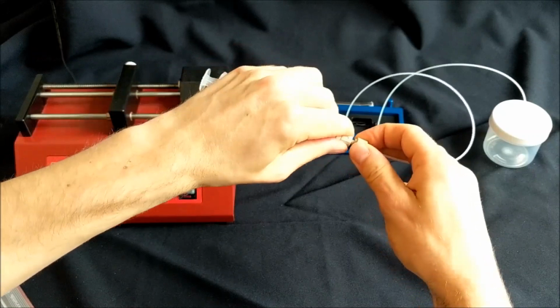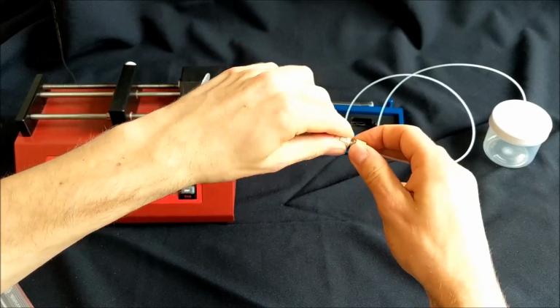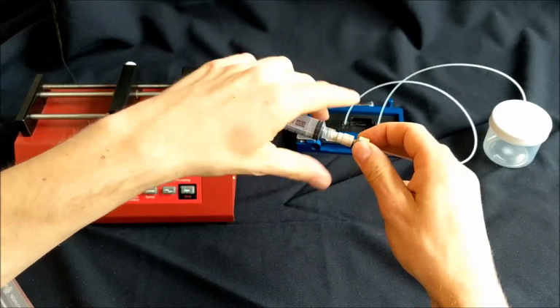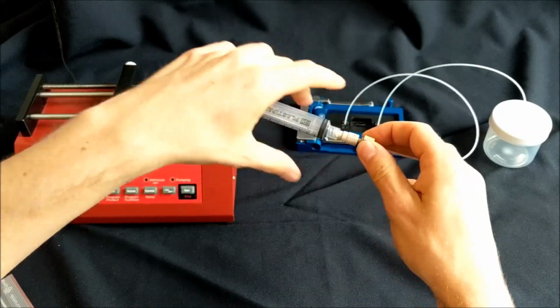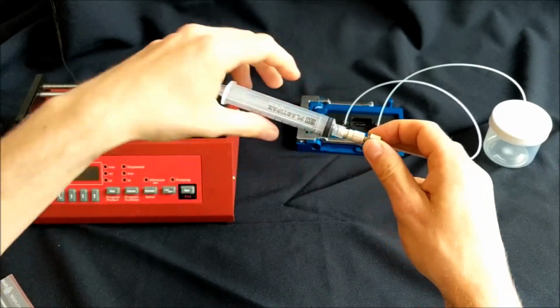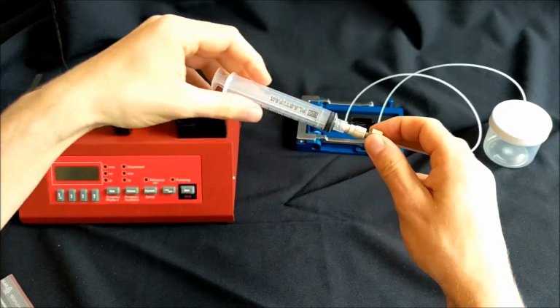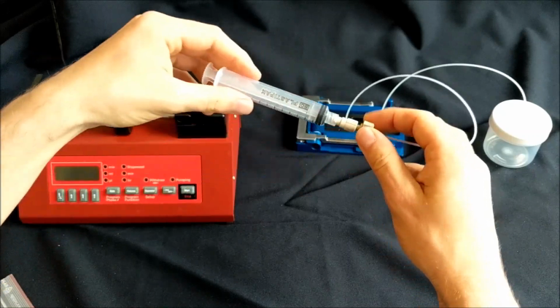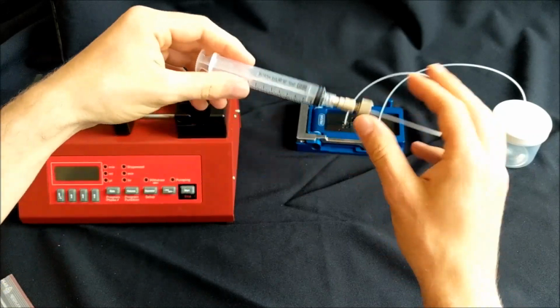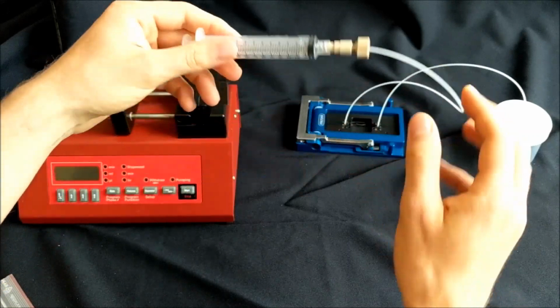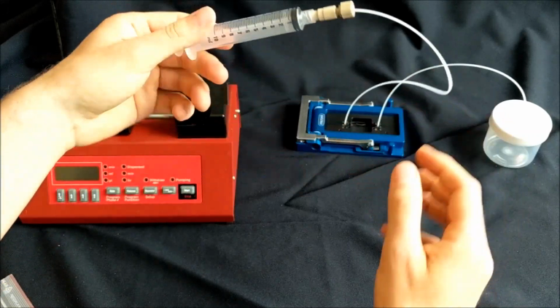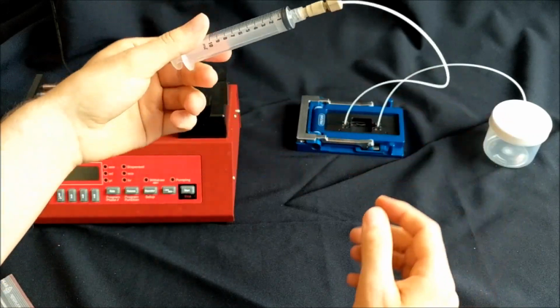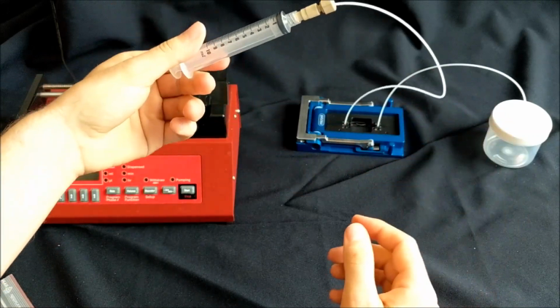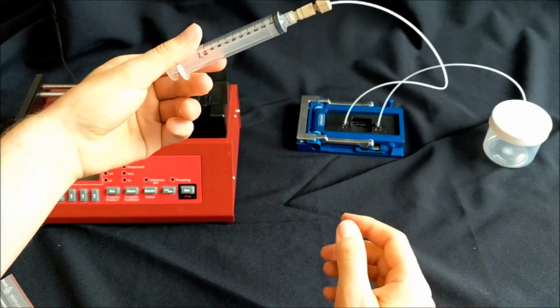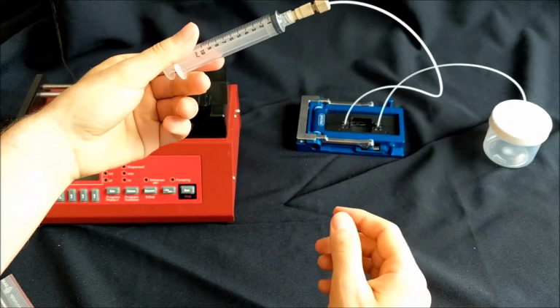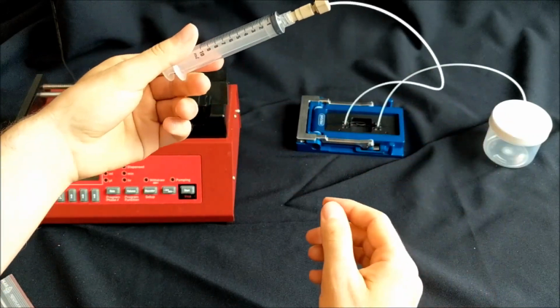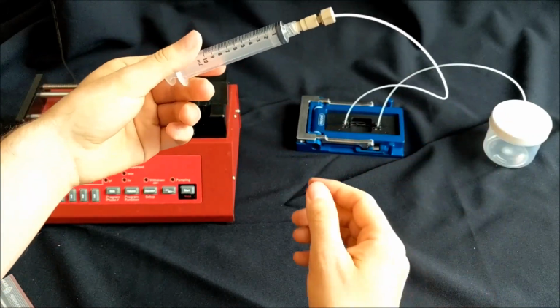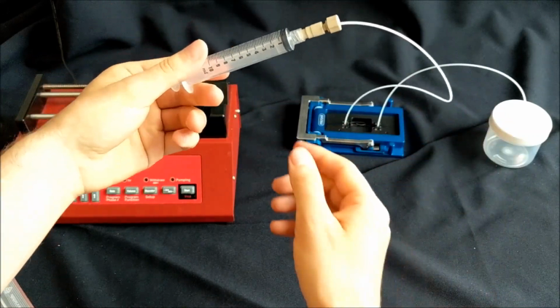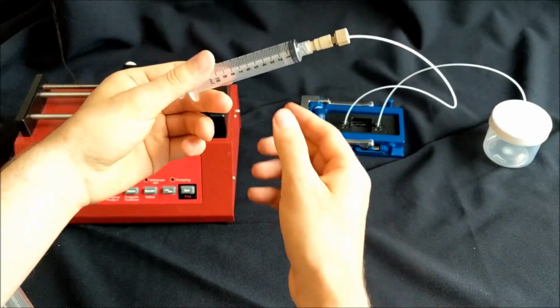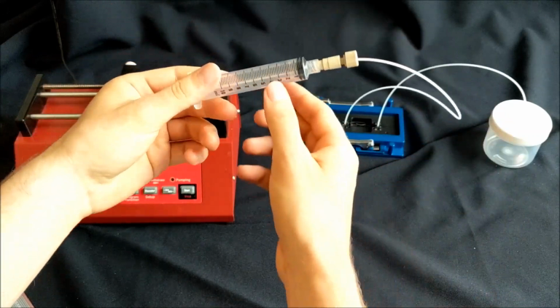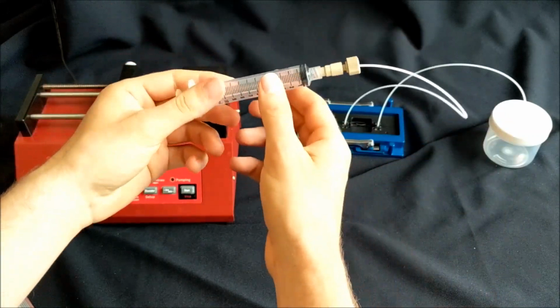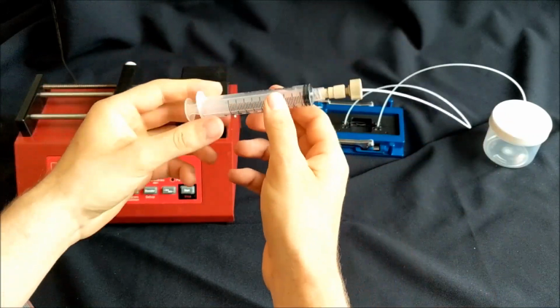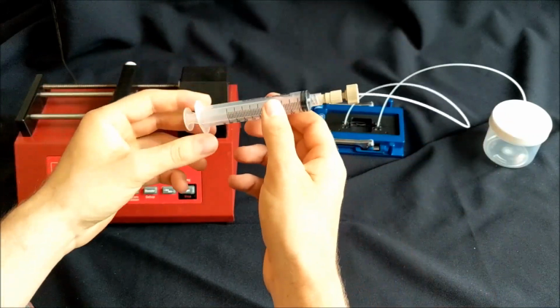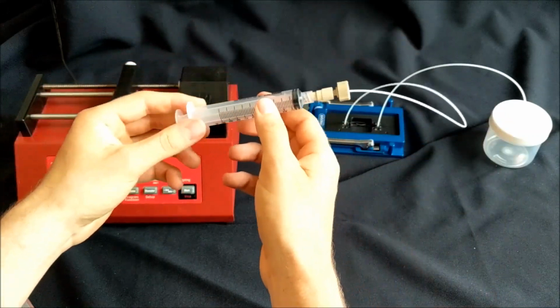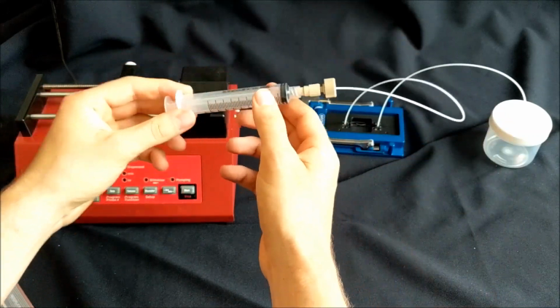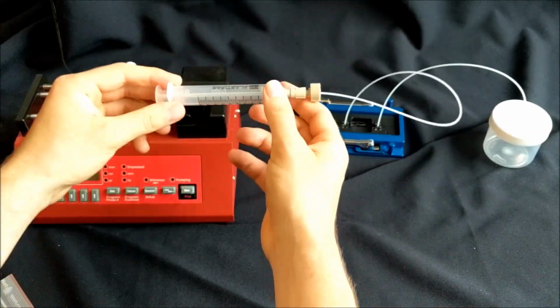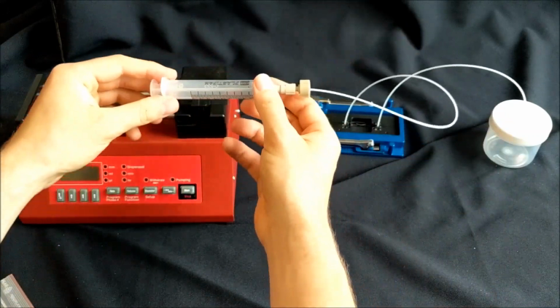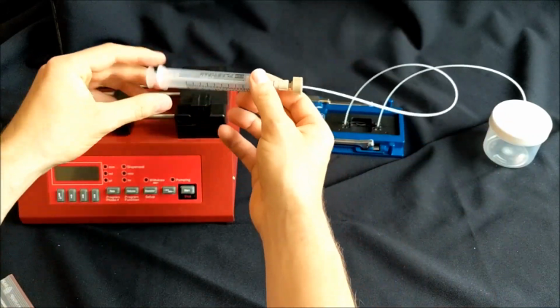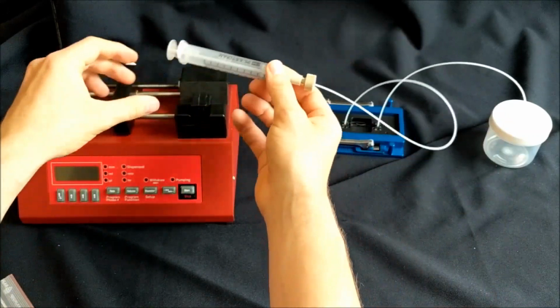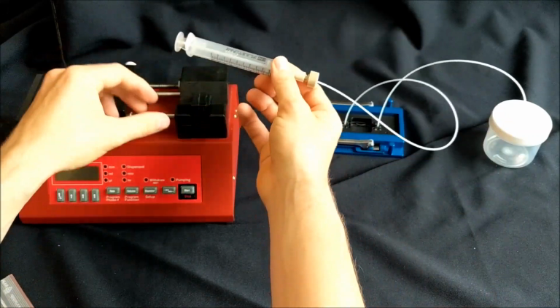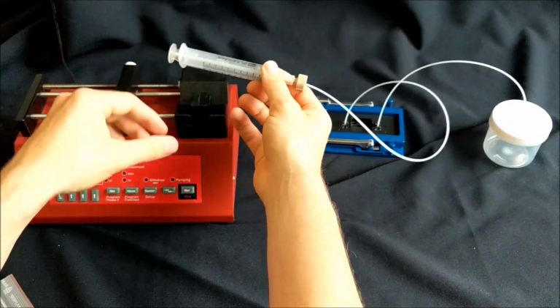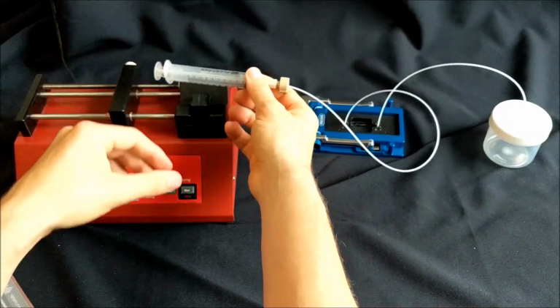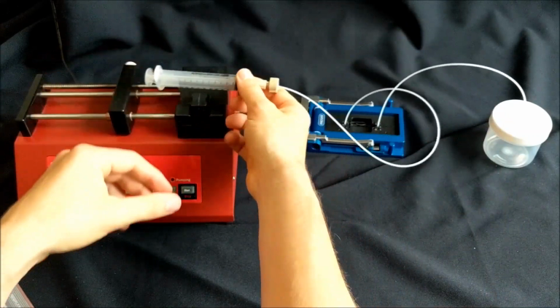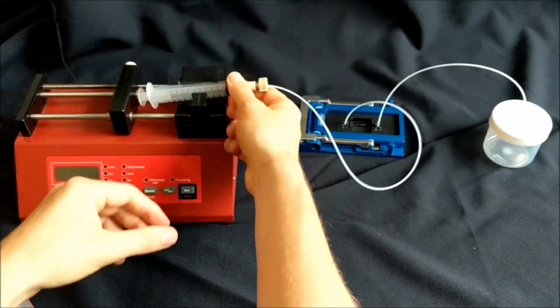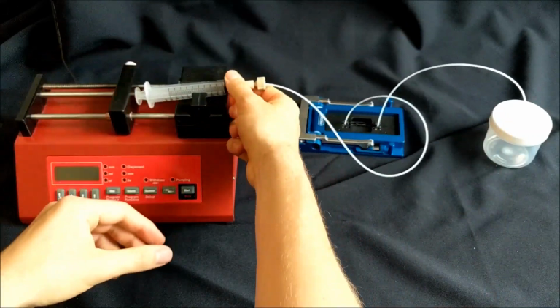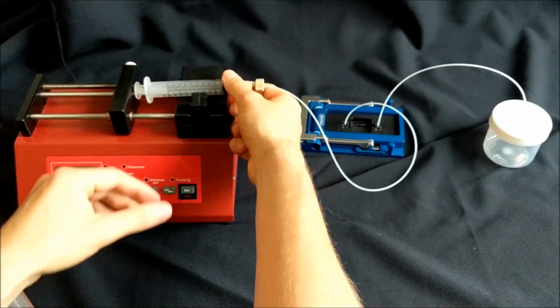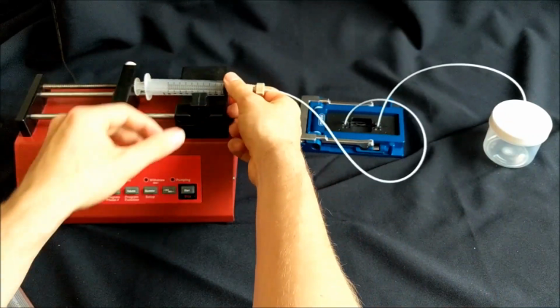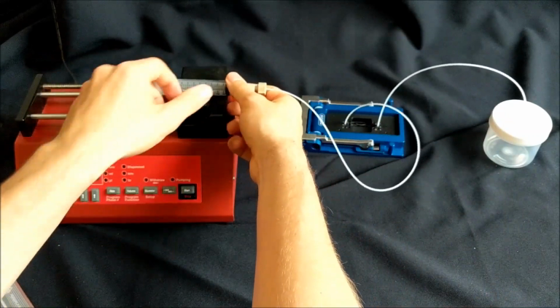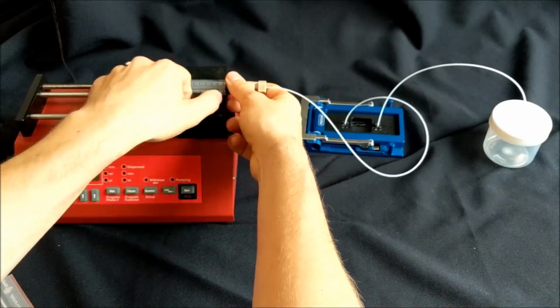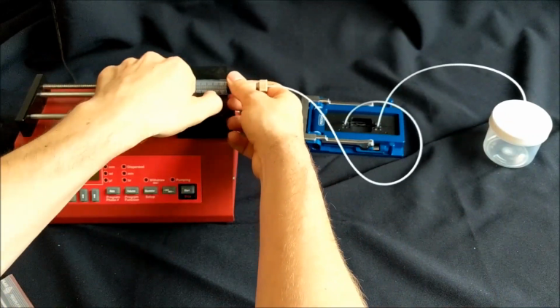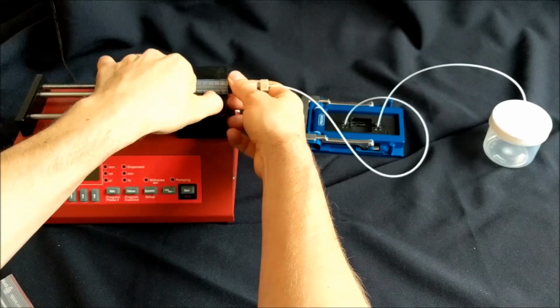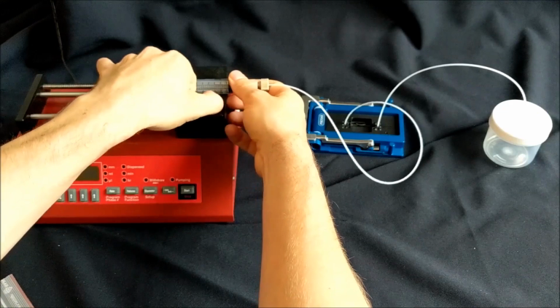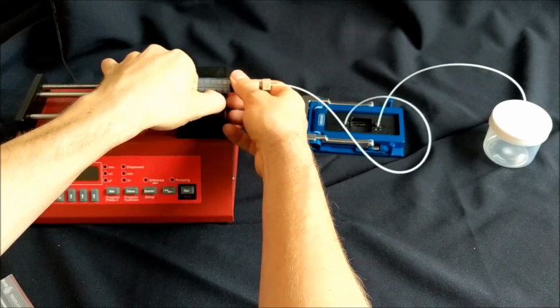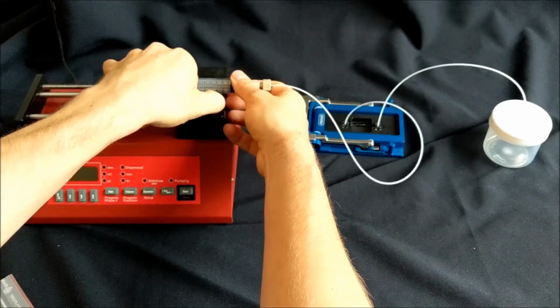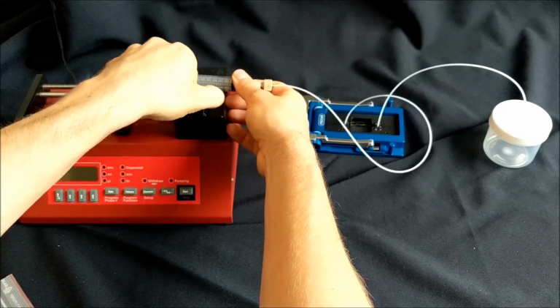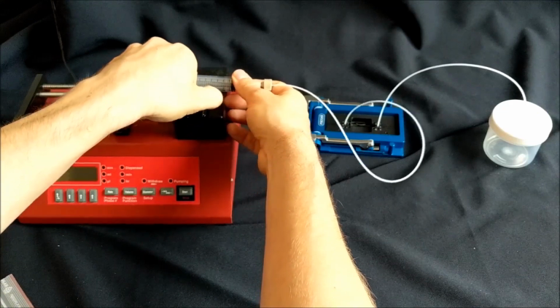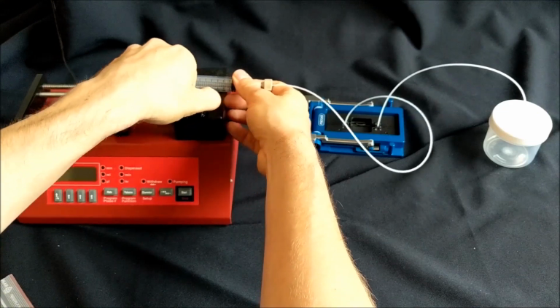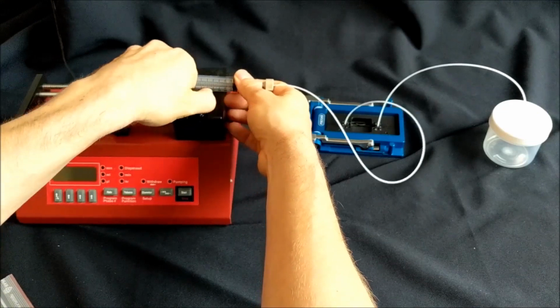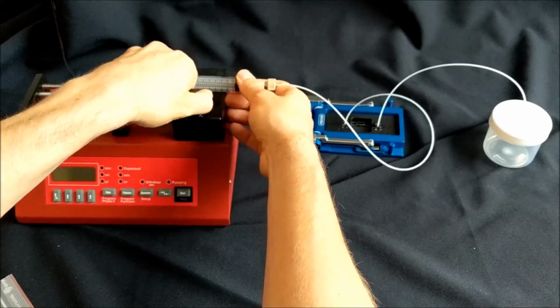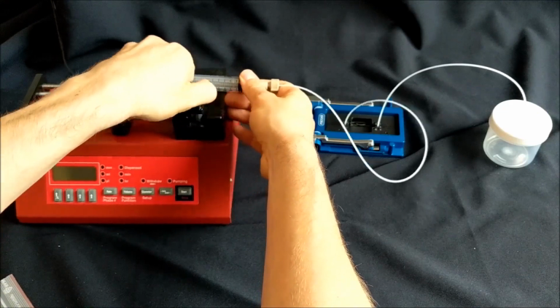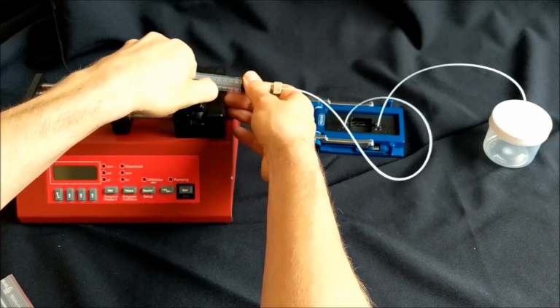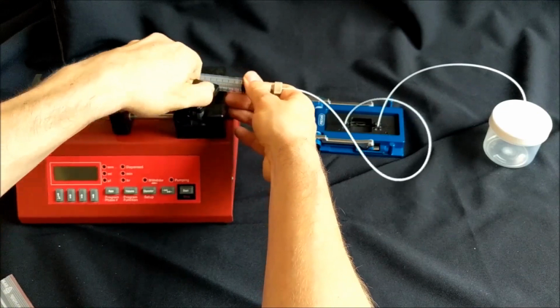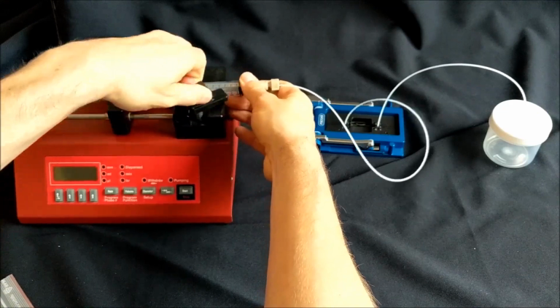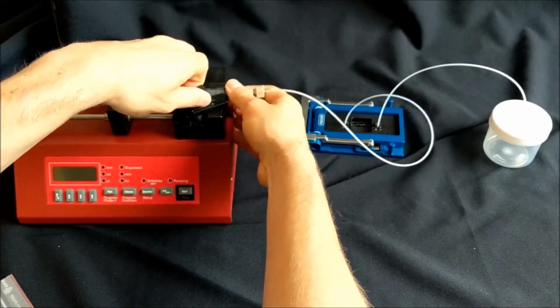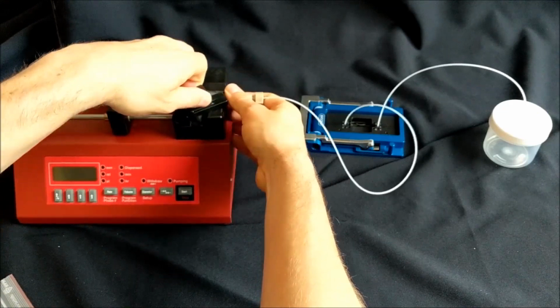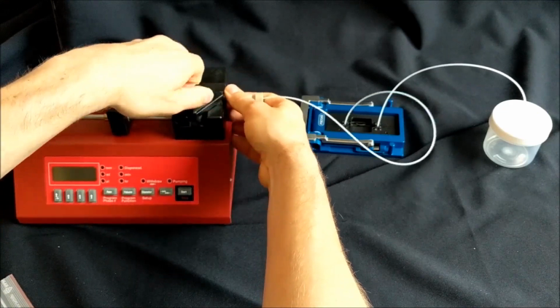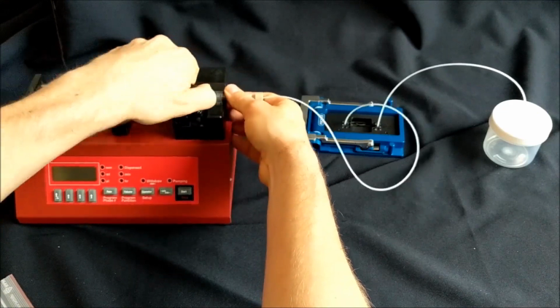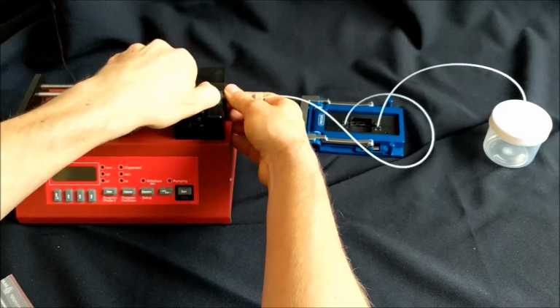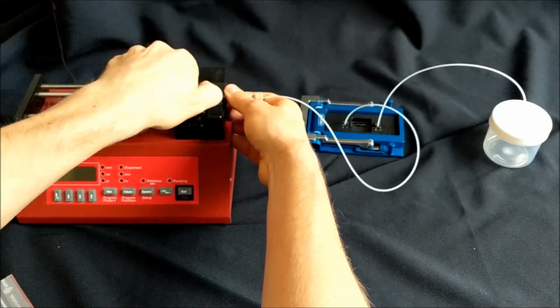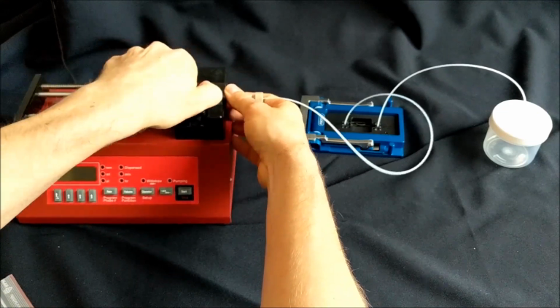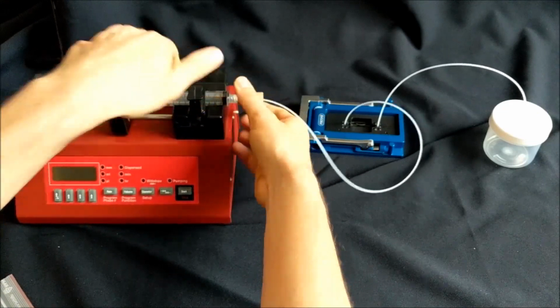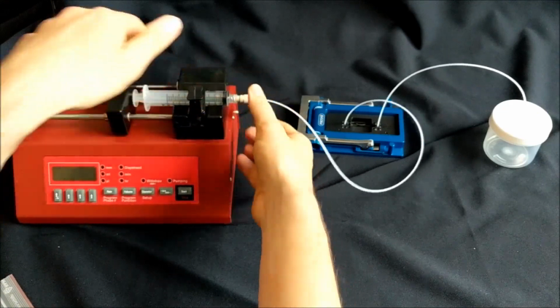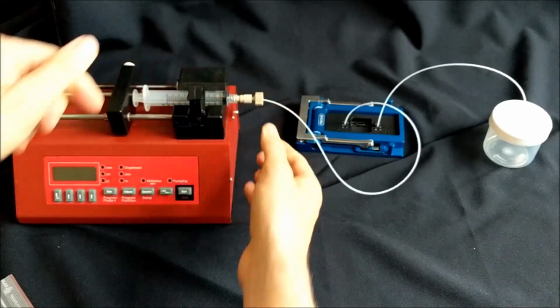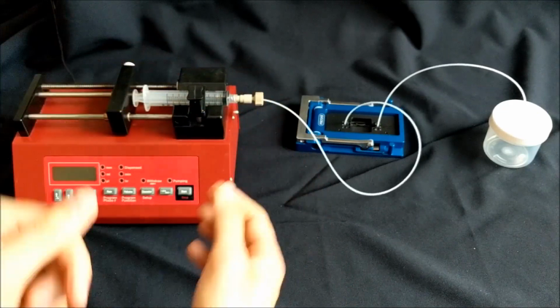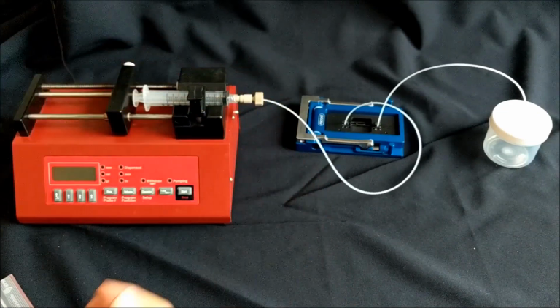Connect the syringe to the syringe pump and now our setup is fully ready to use. Let's have a look at some of the results.